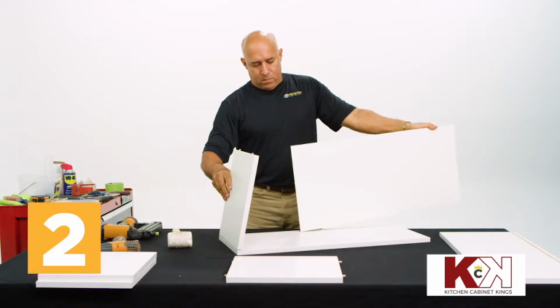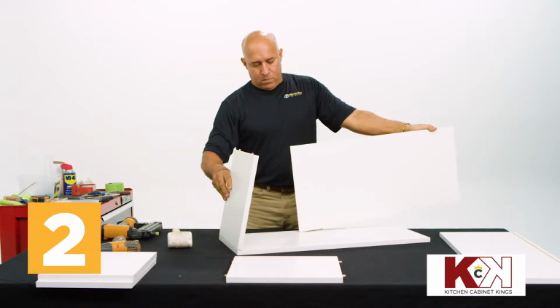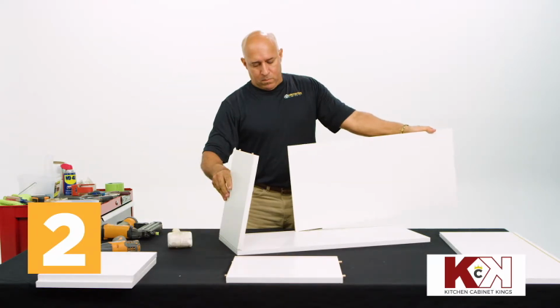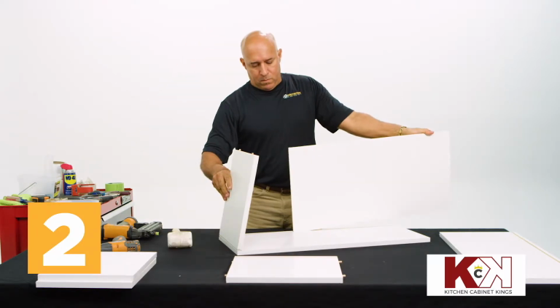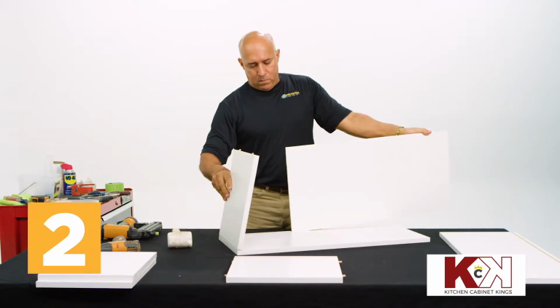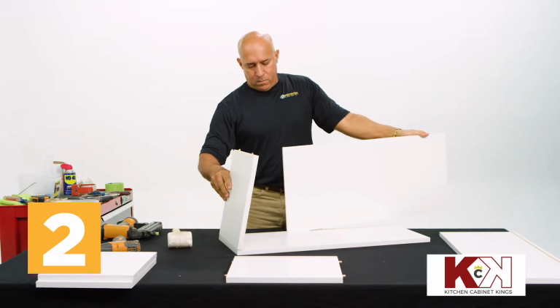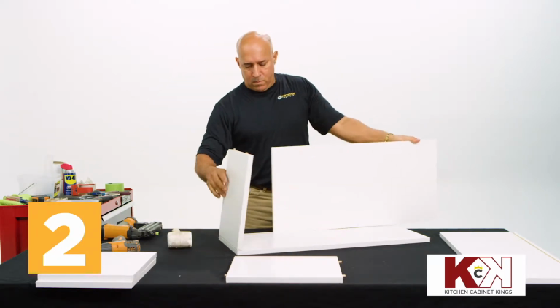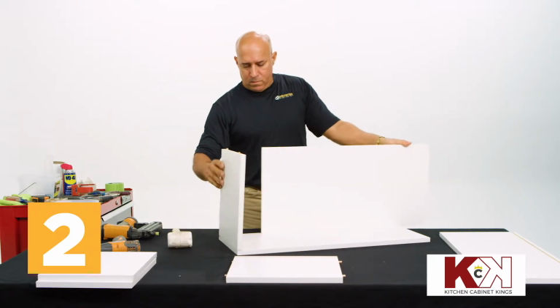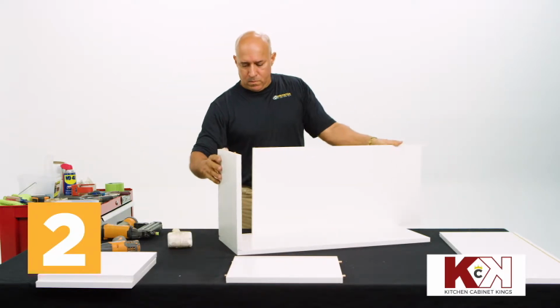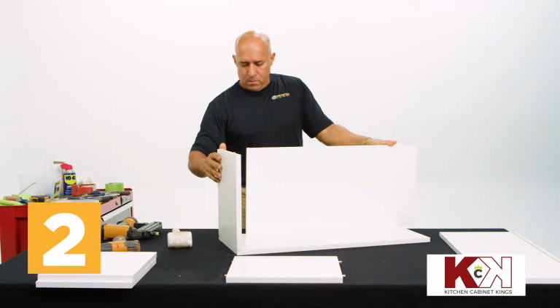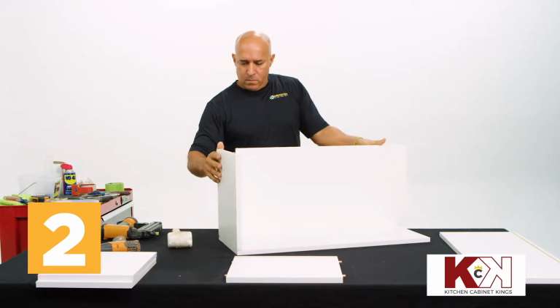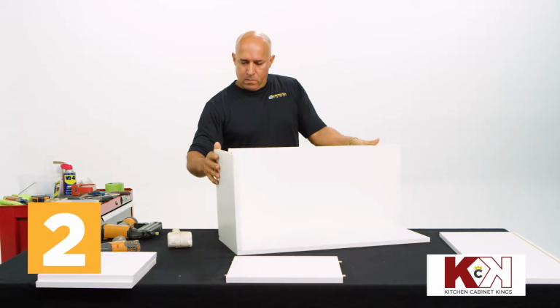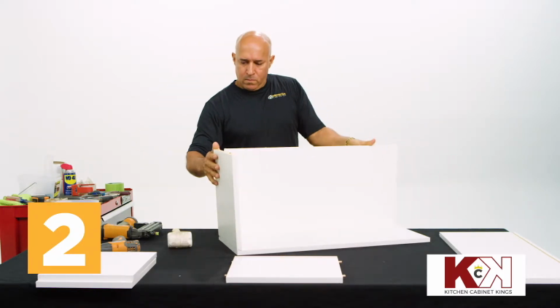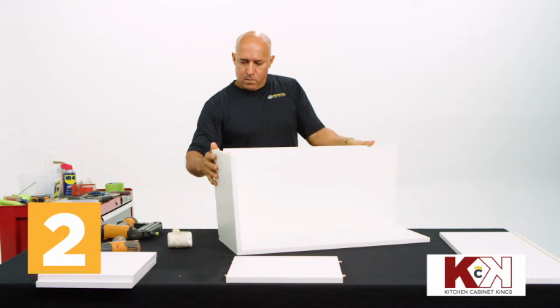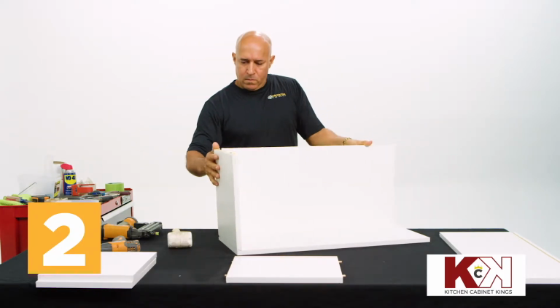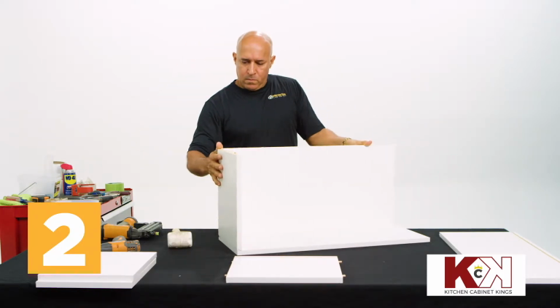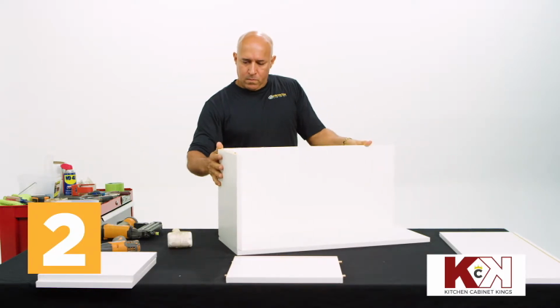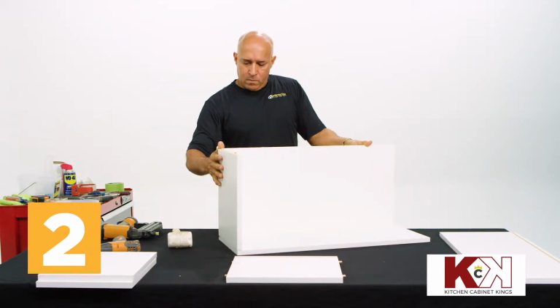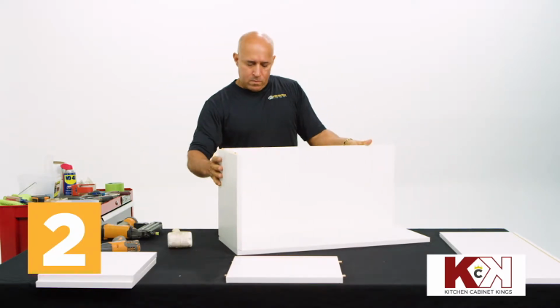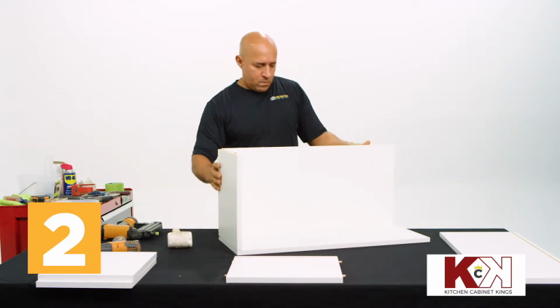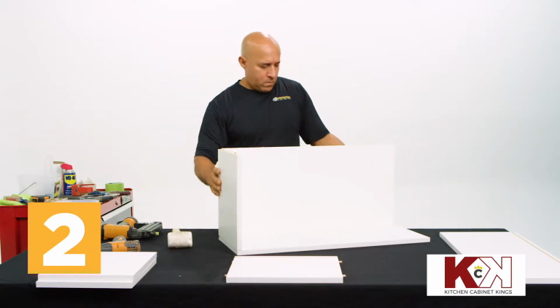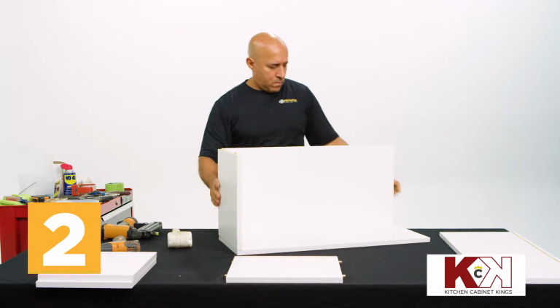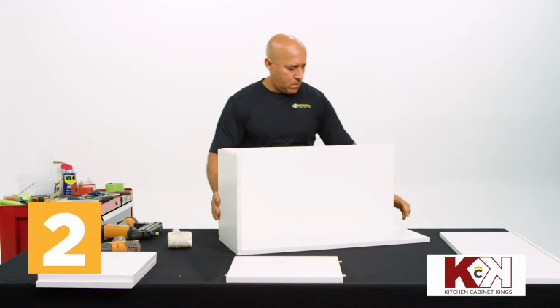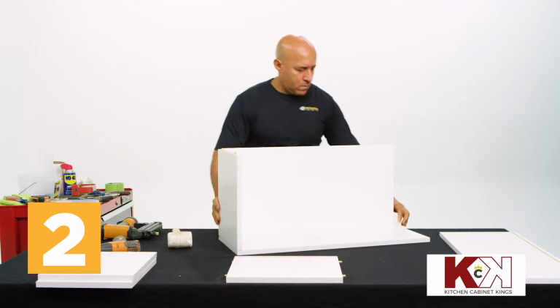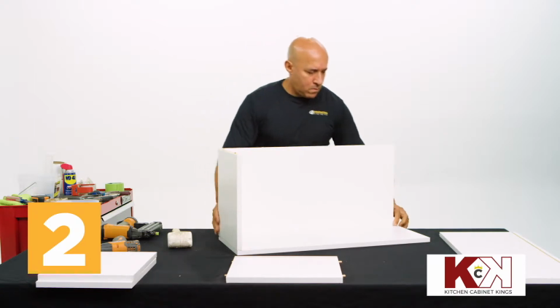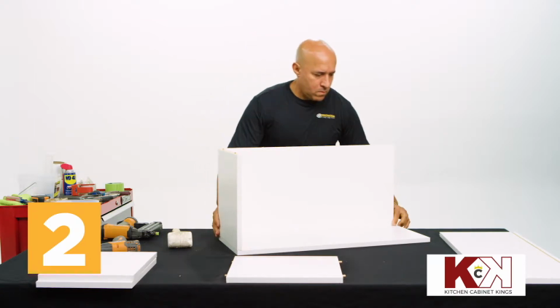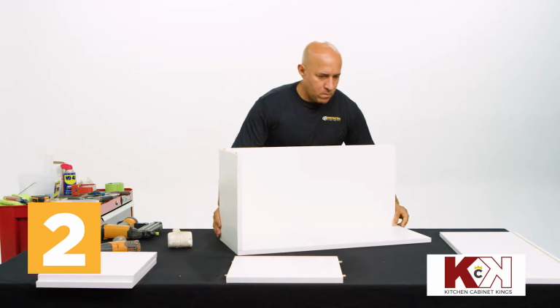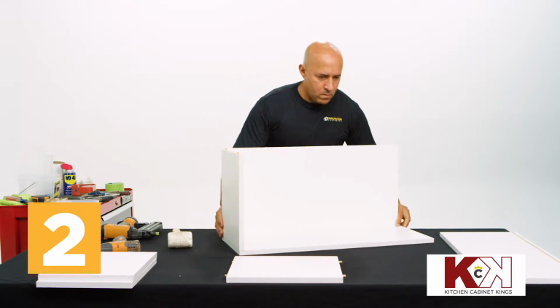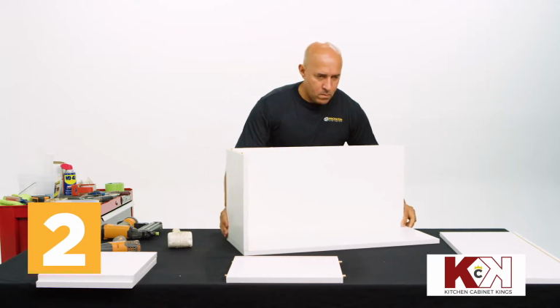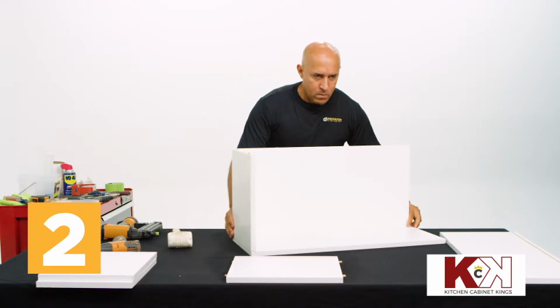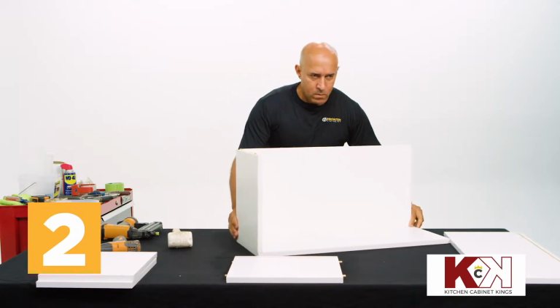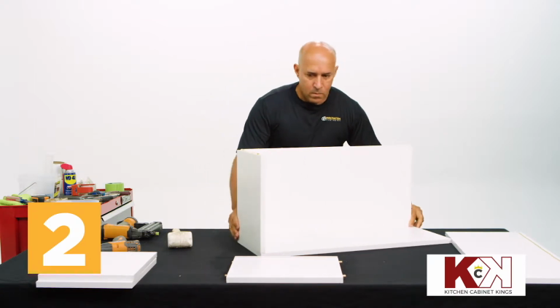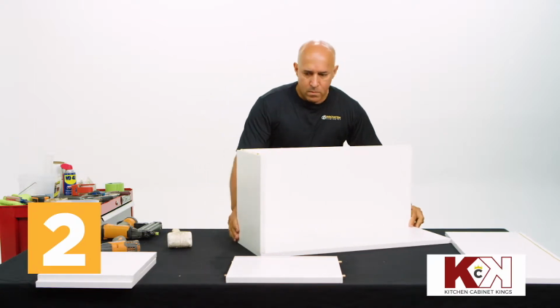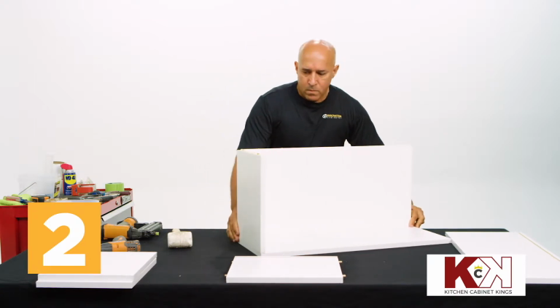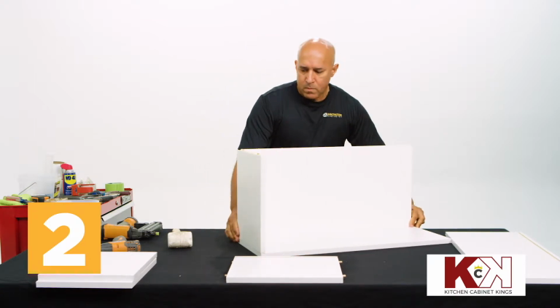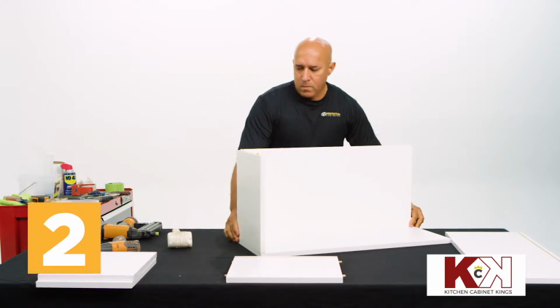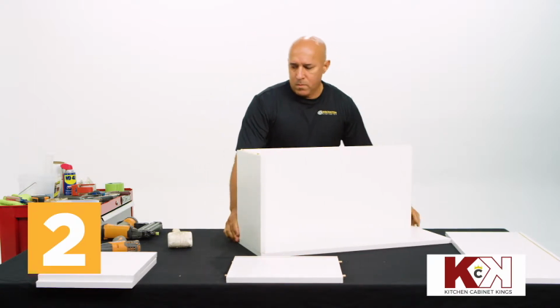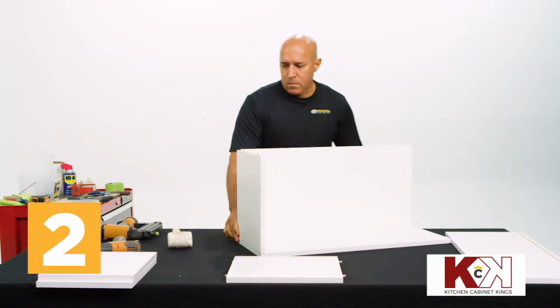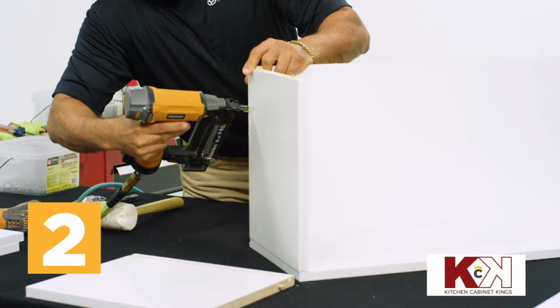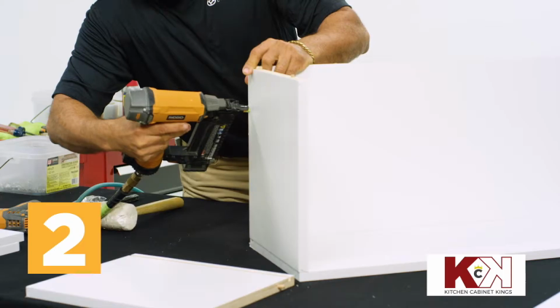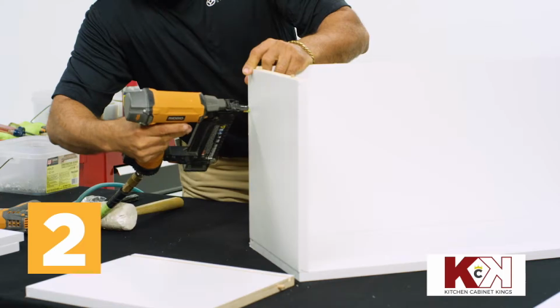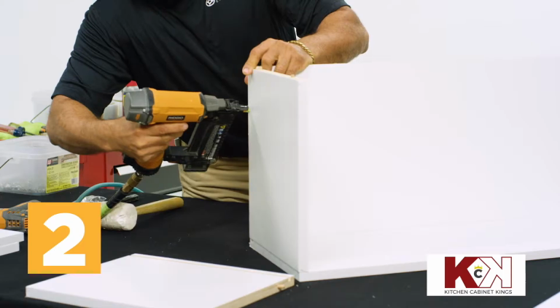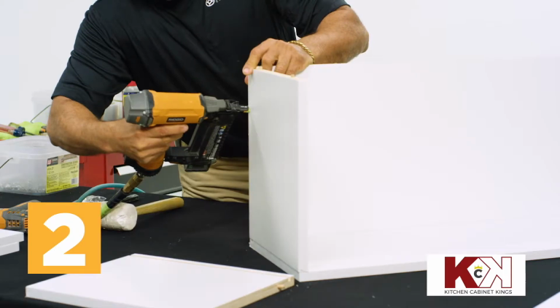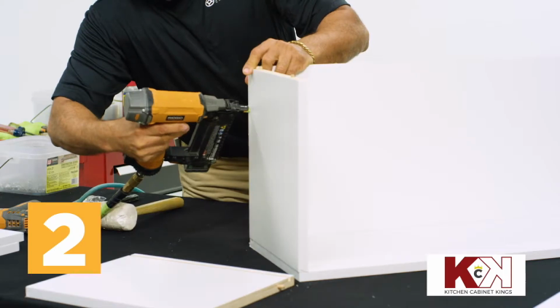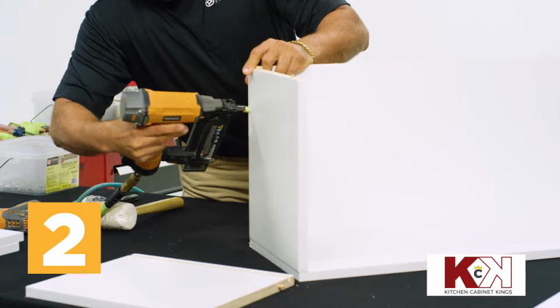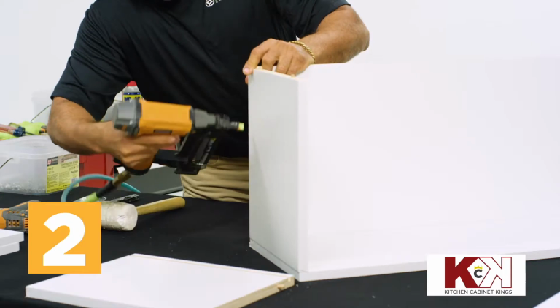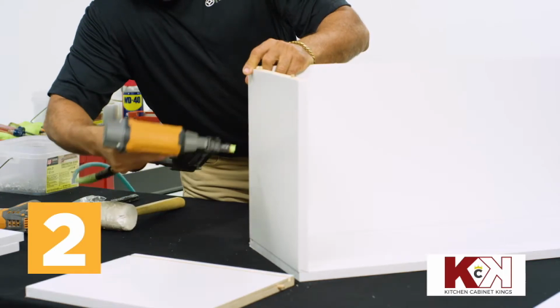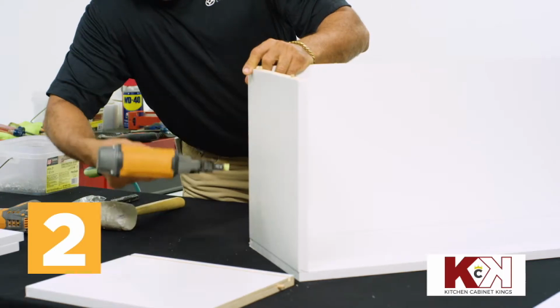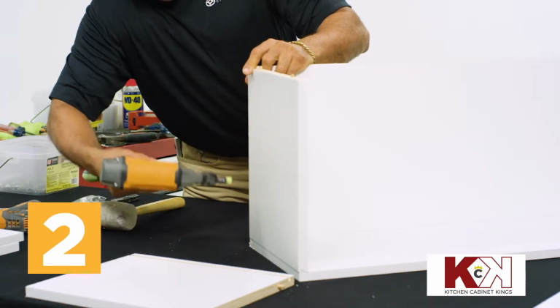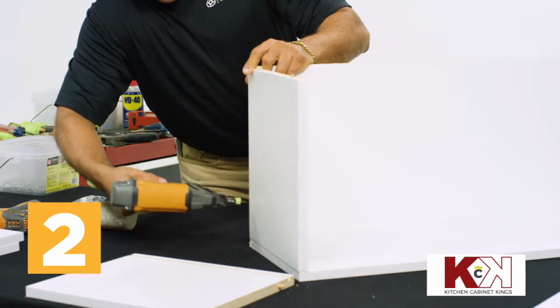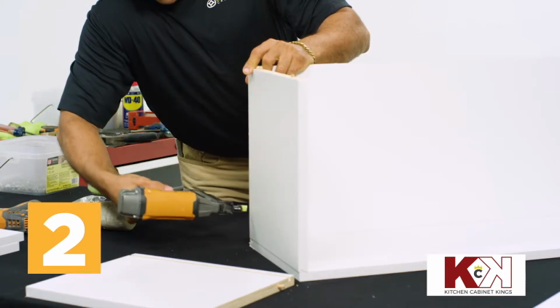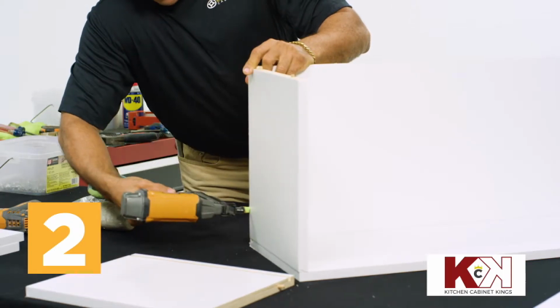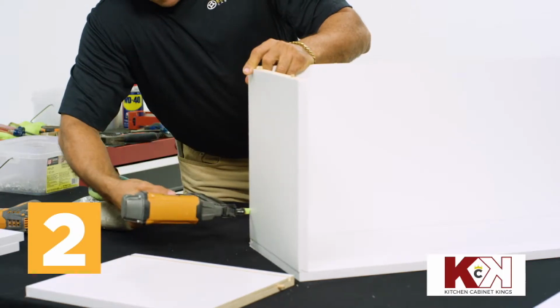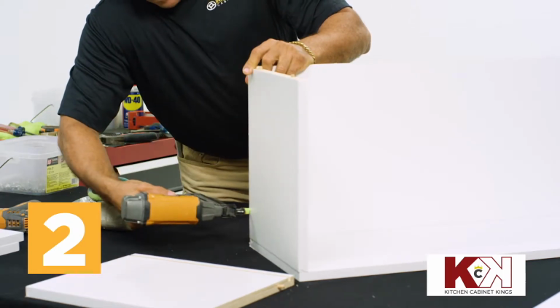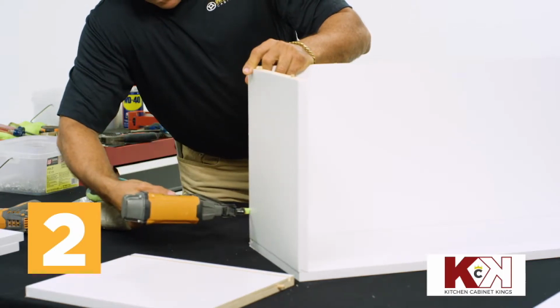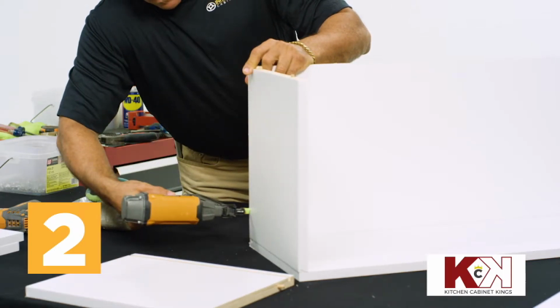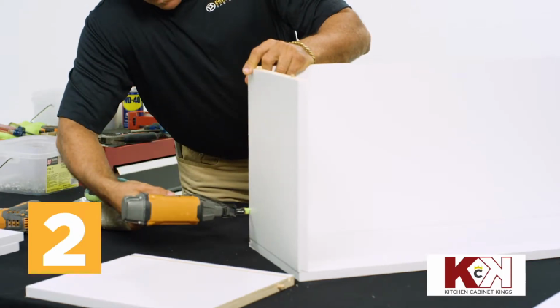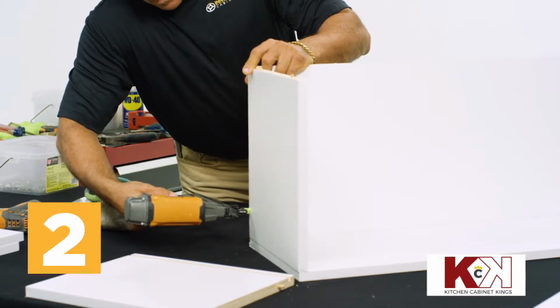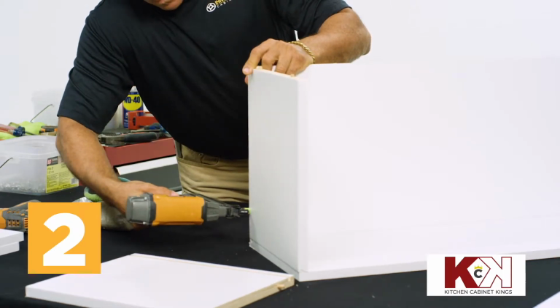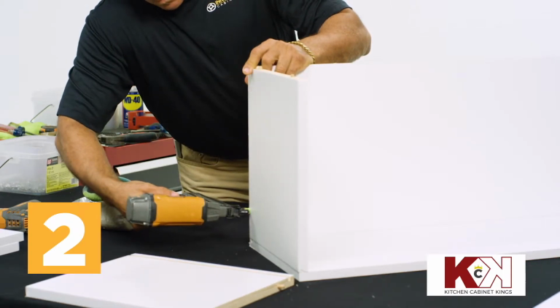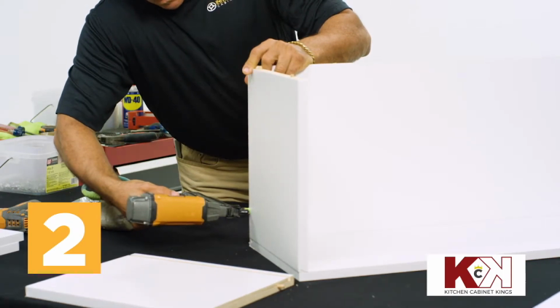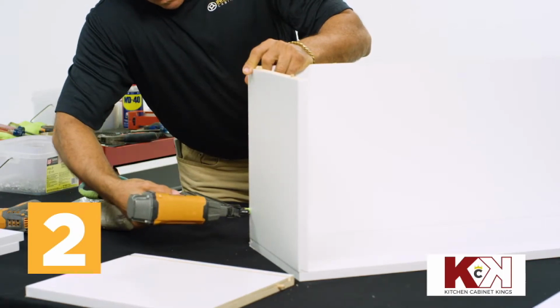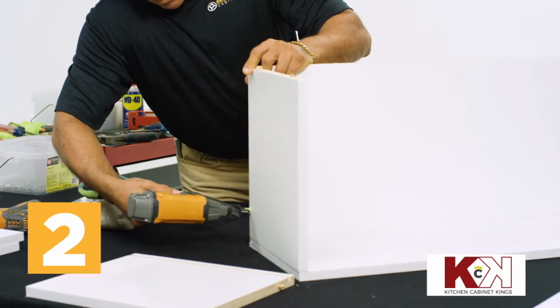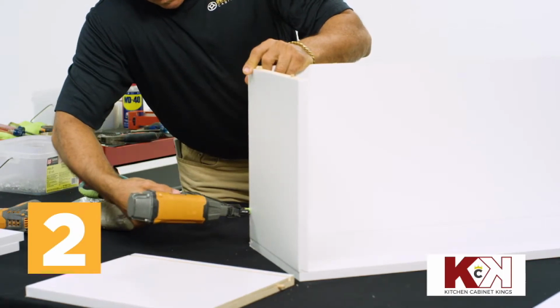Slide the backing into the side slot and fit it flush against the top. Then use a nail gun to secure where the top and backing meet.